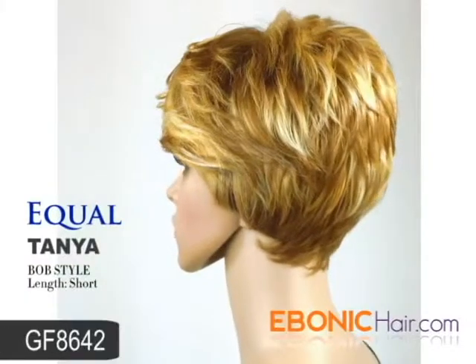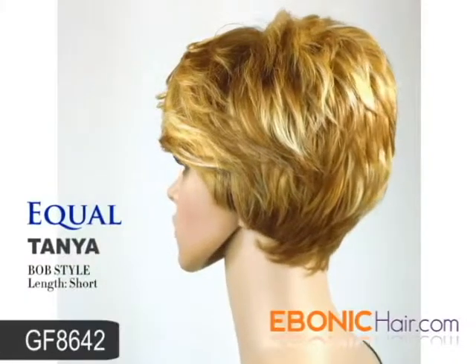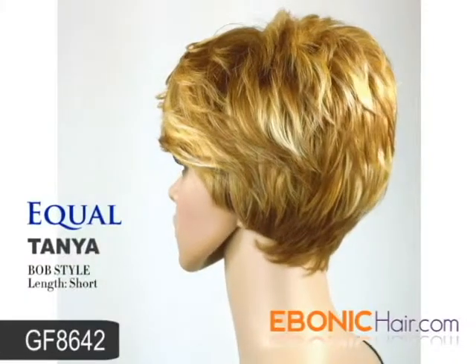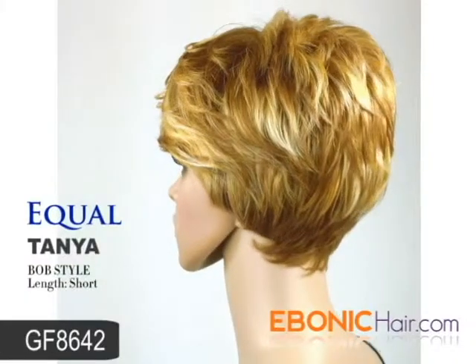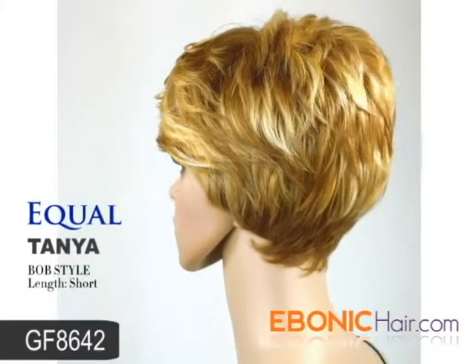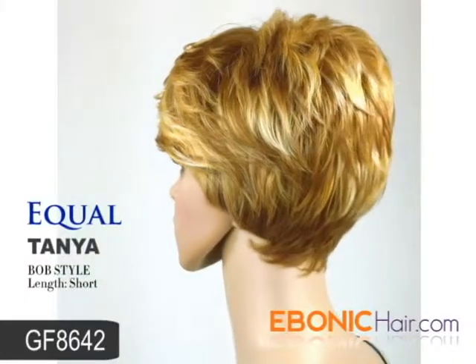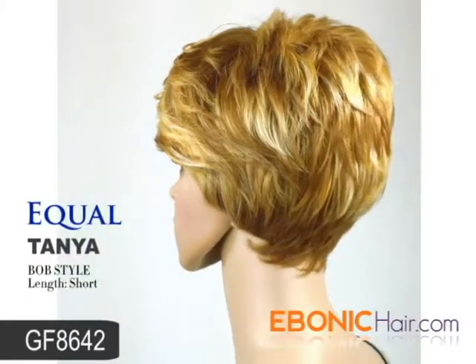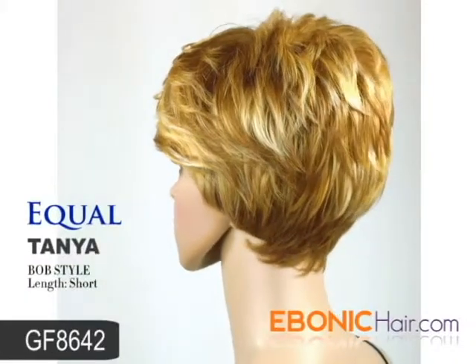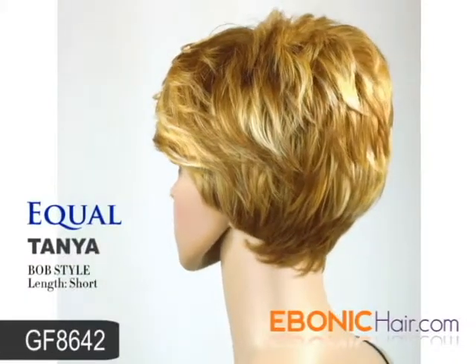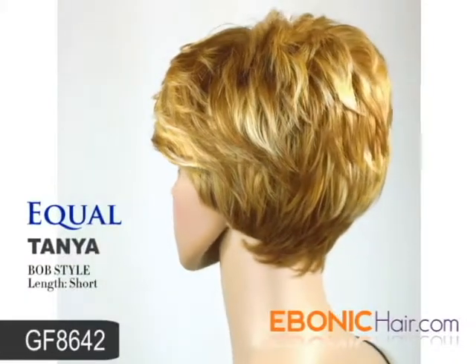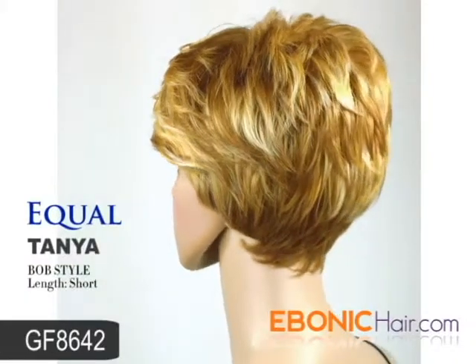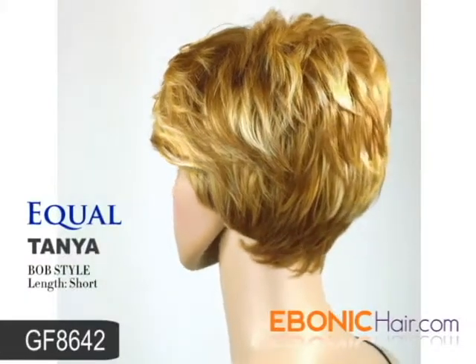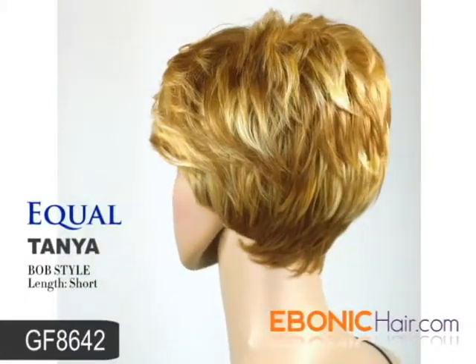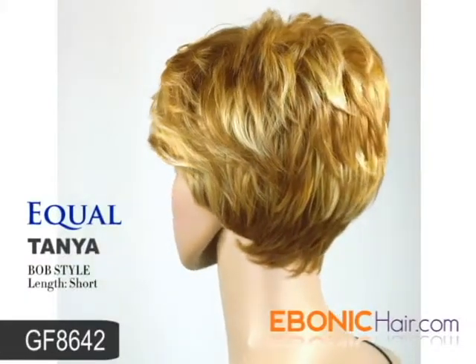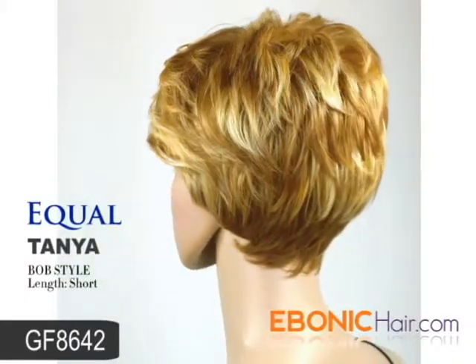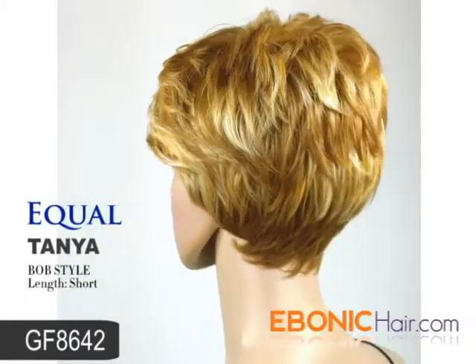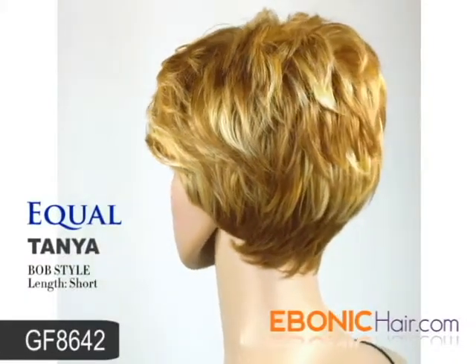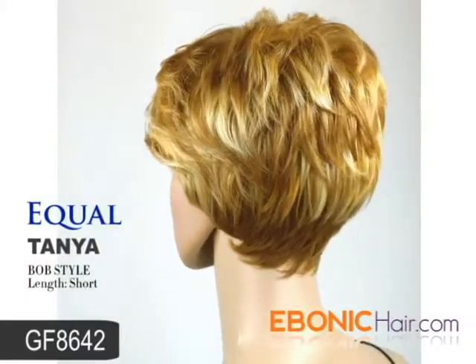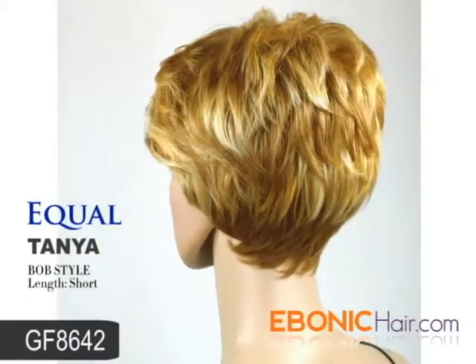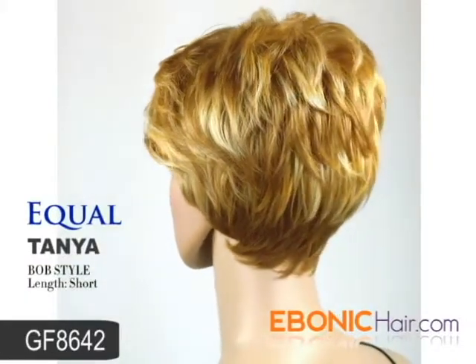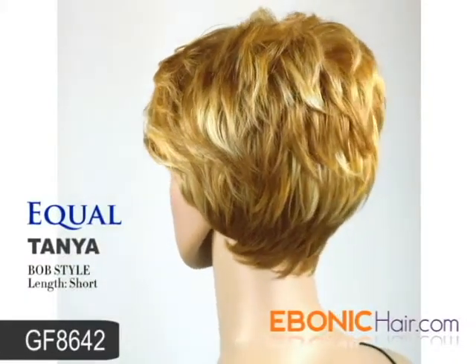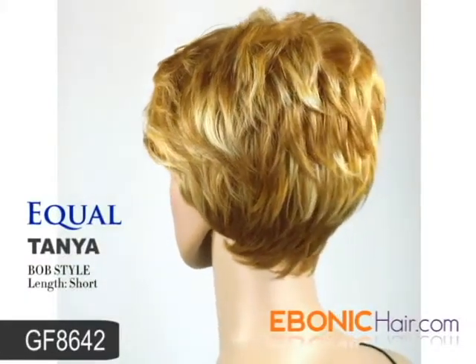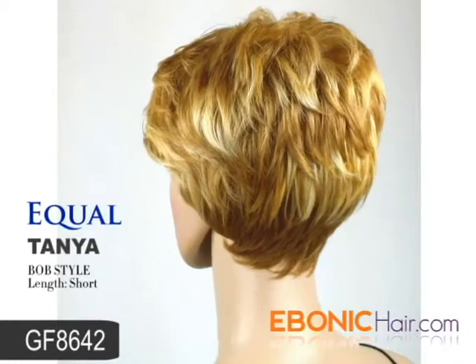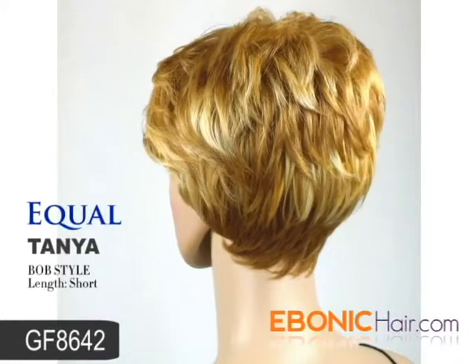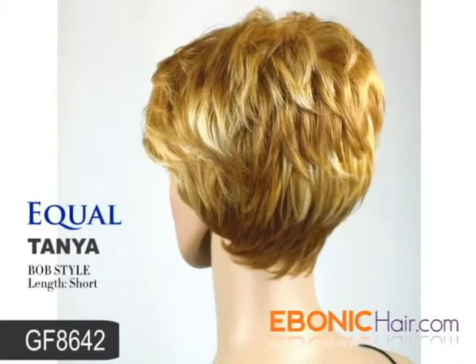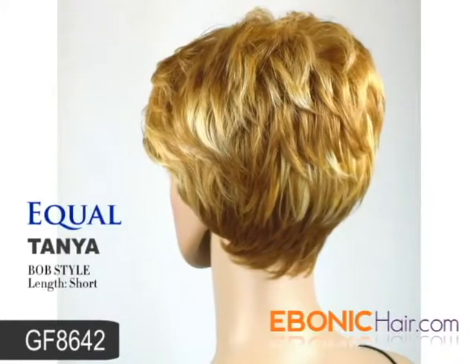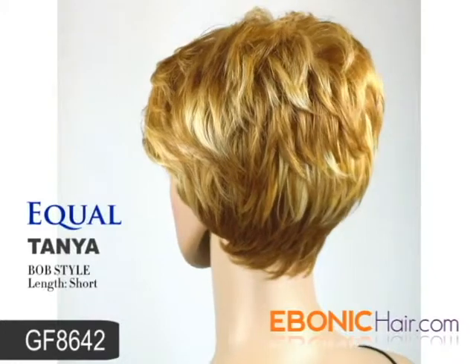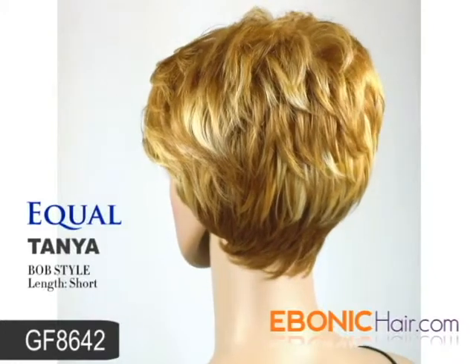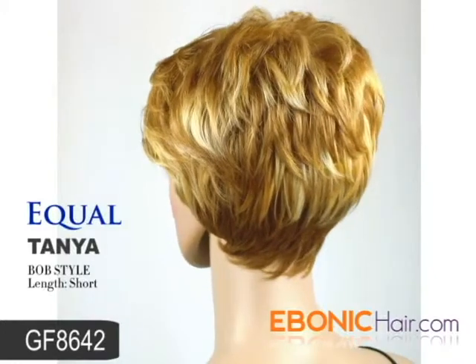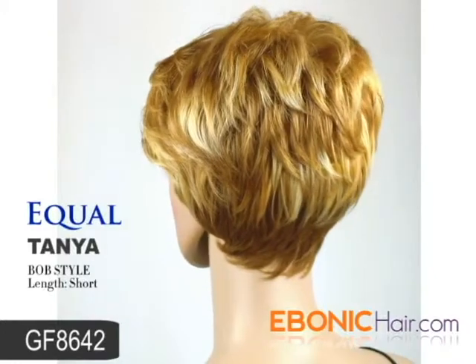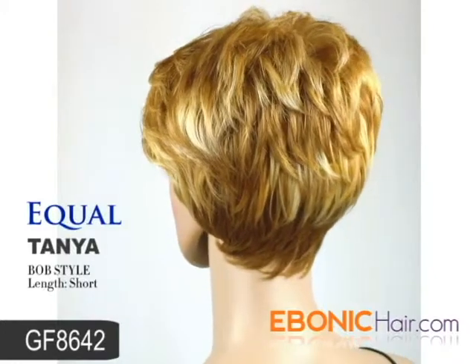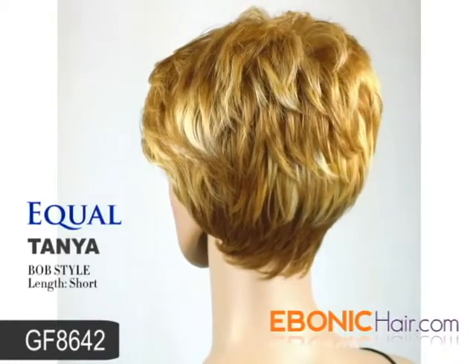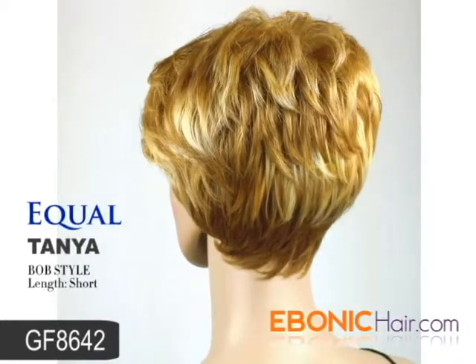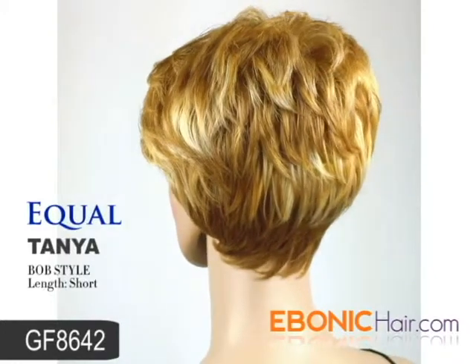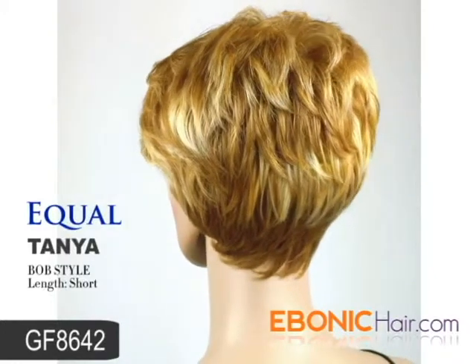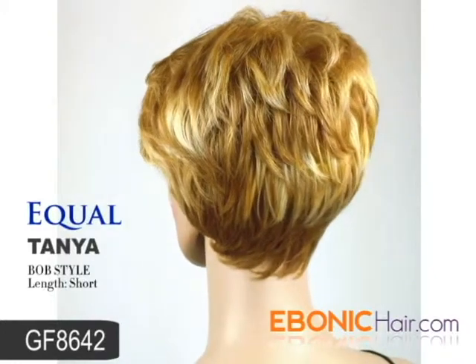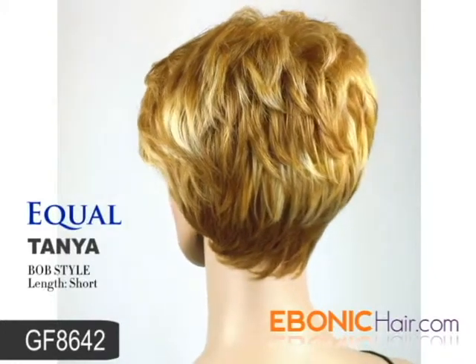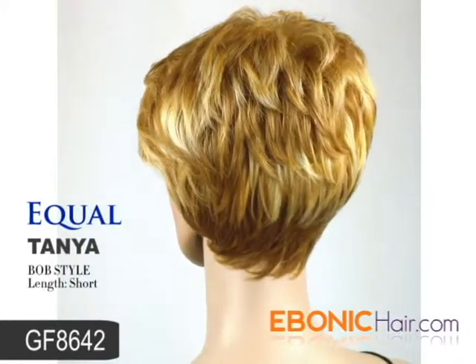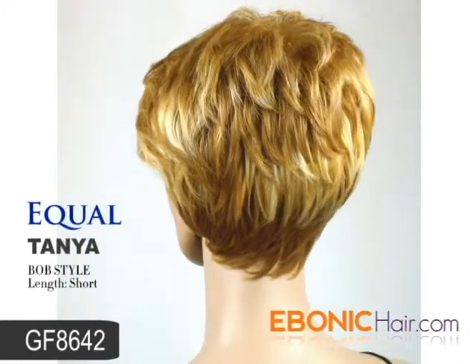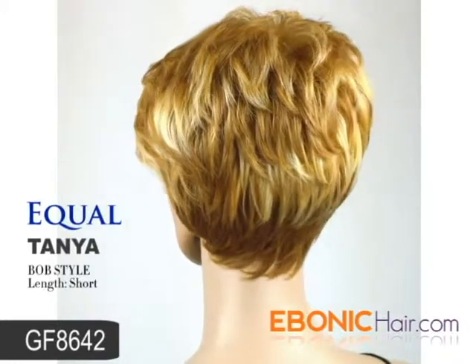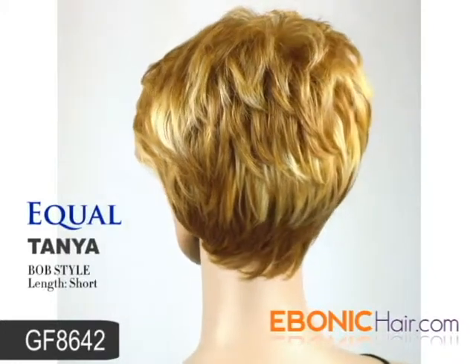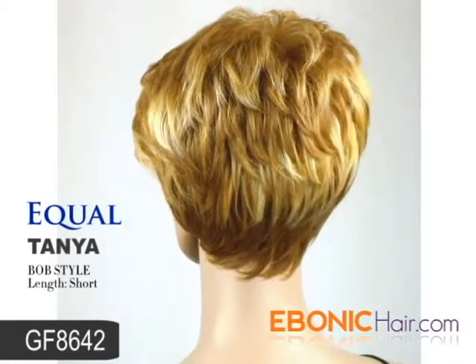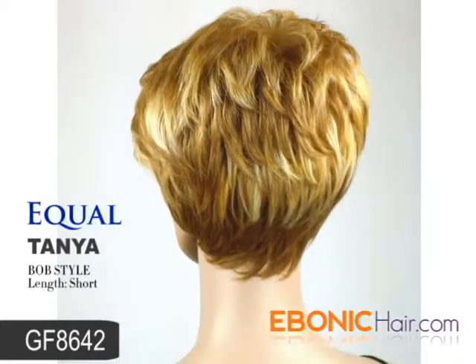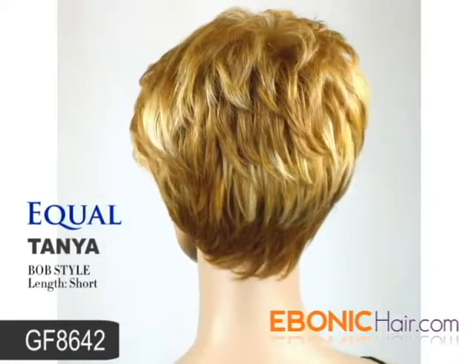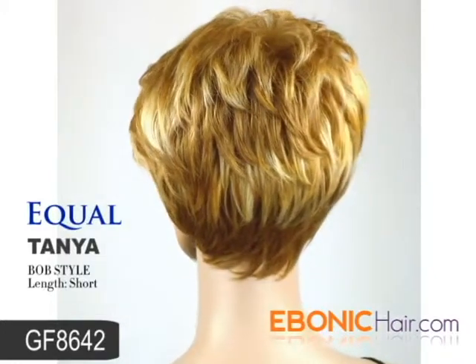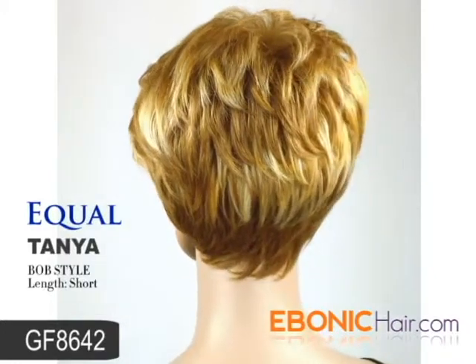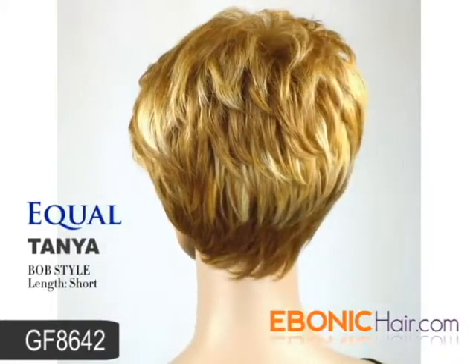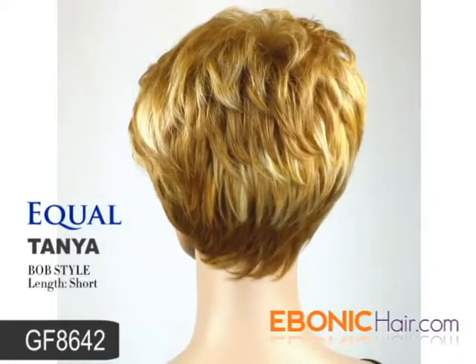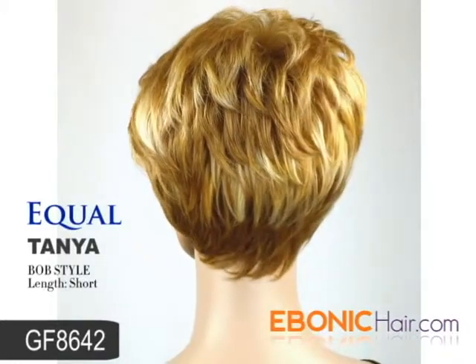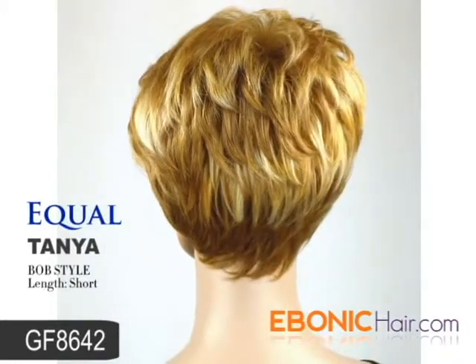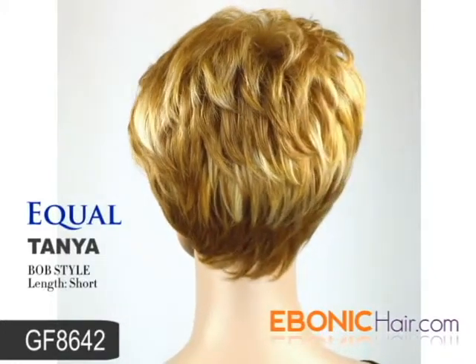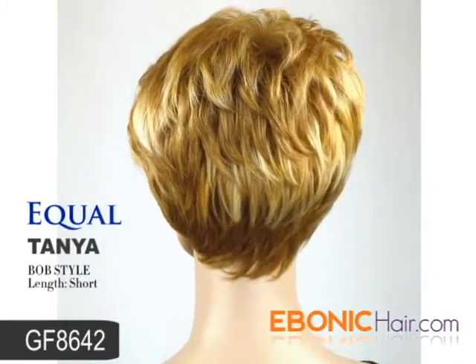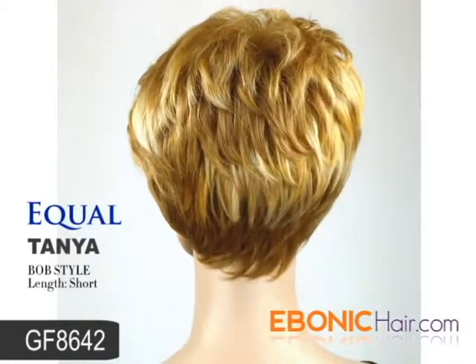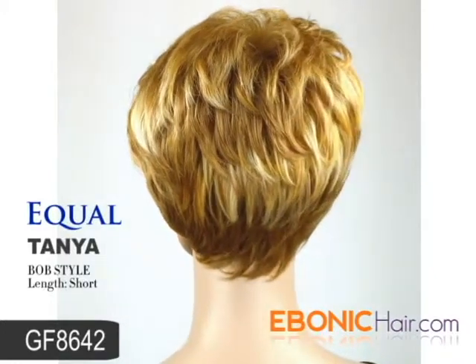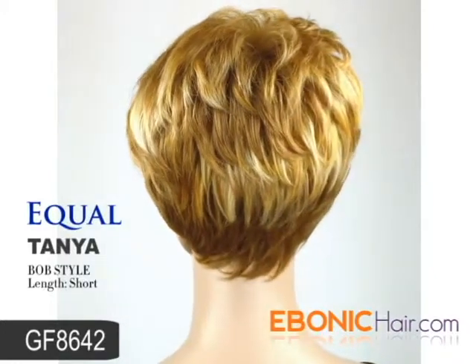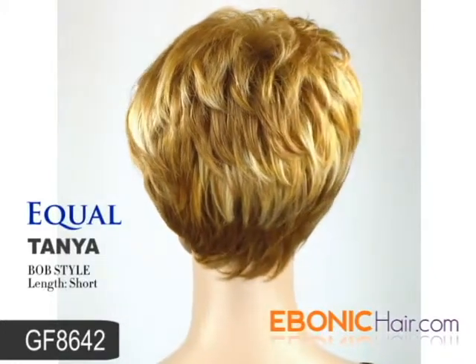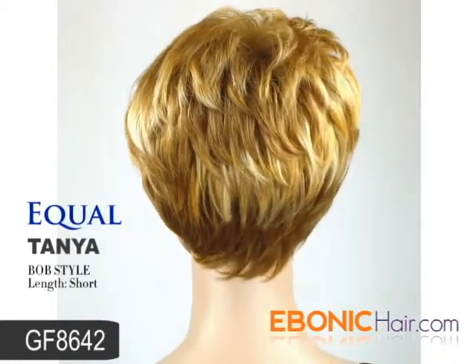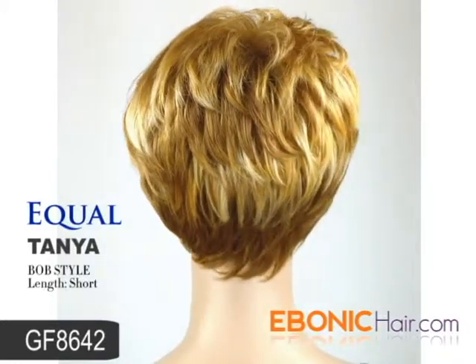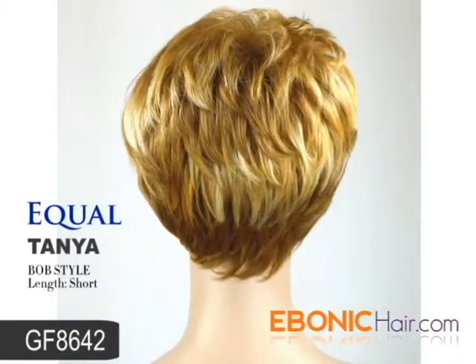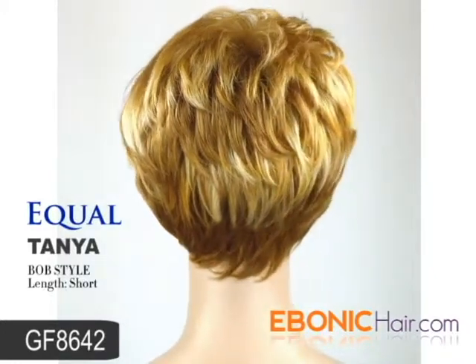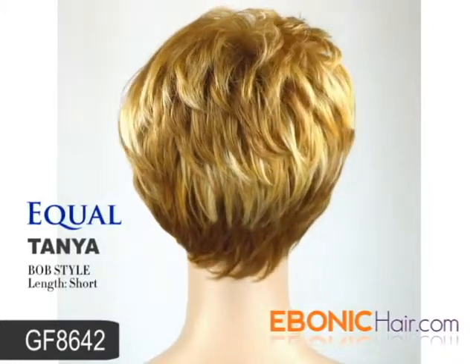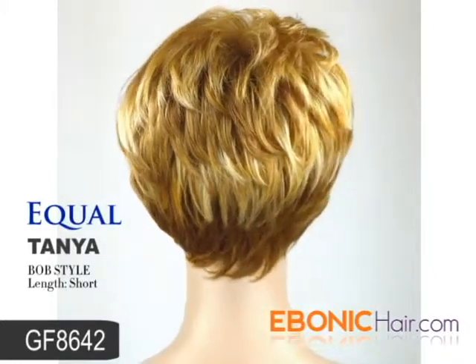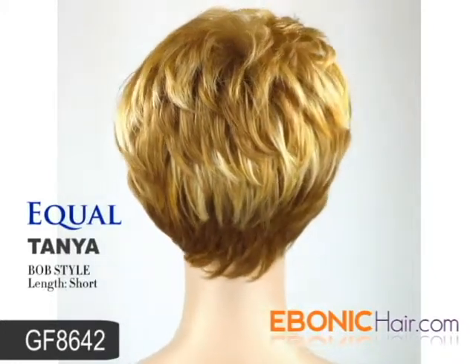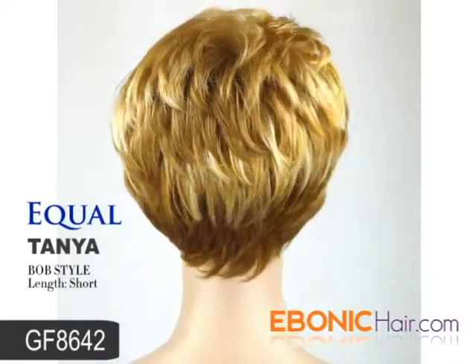The shown color is a shaded mixed color, GF 8642, which means a mix of blonde and caramel brown color.